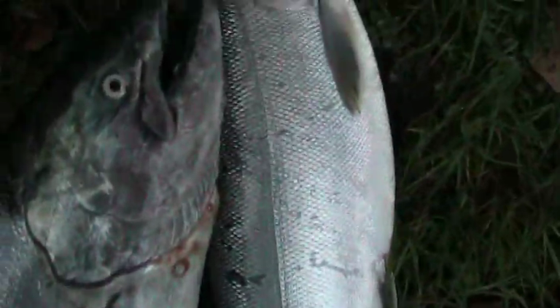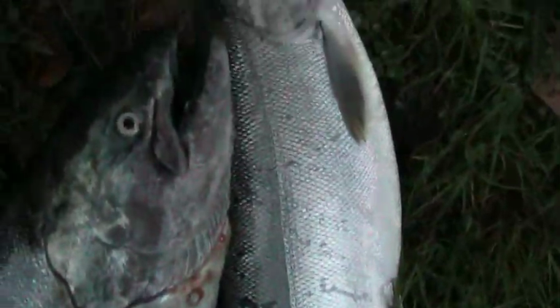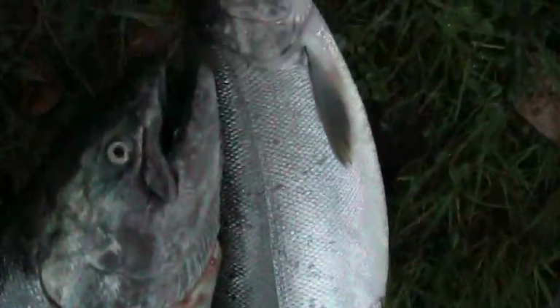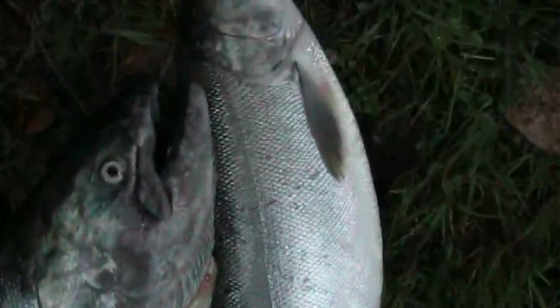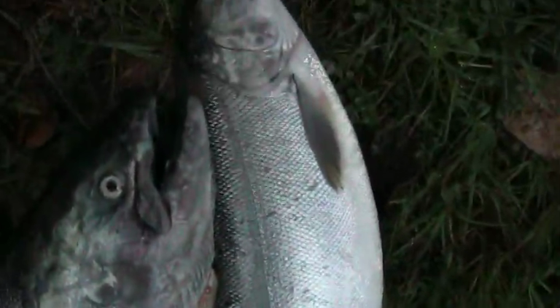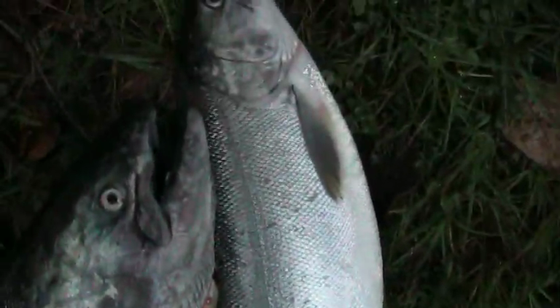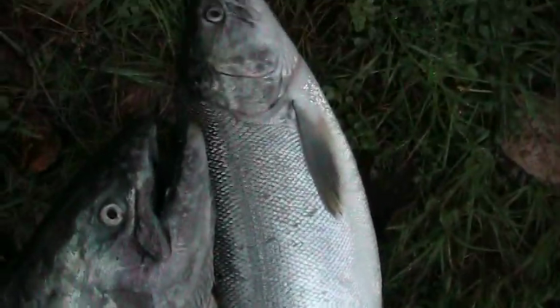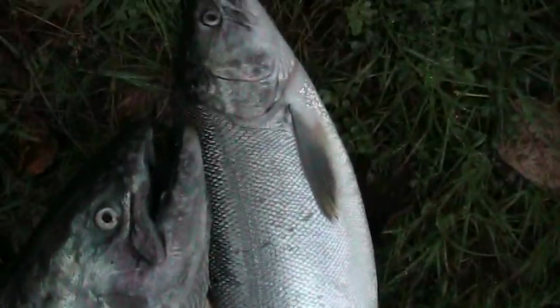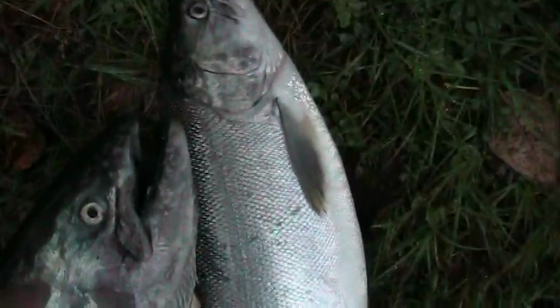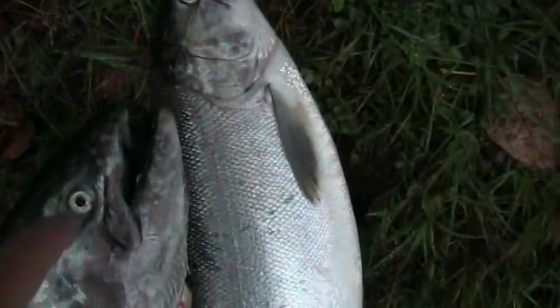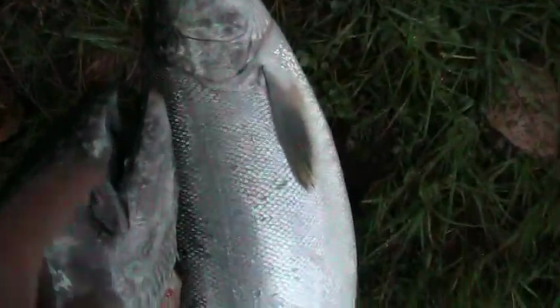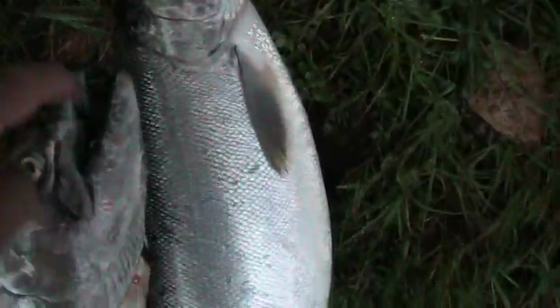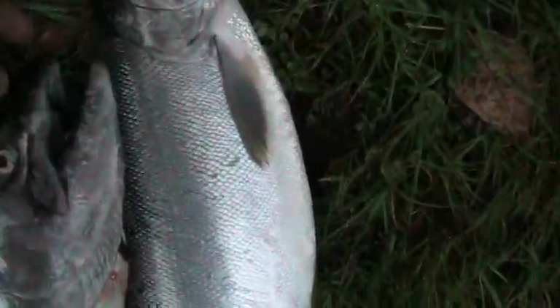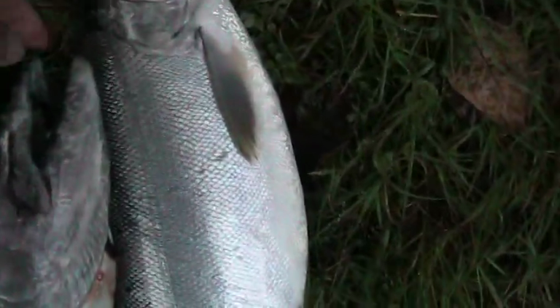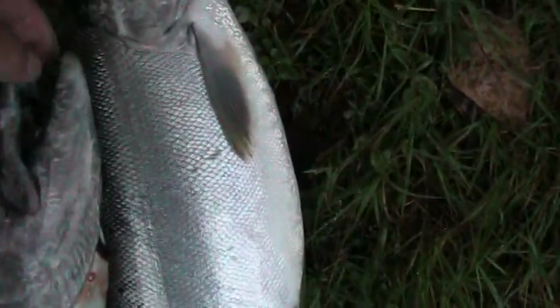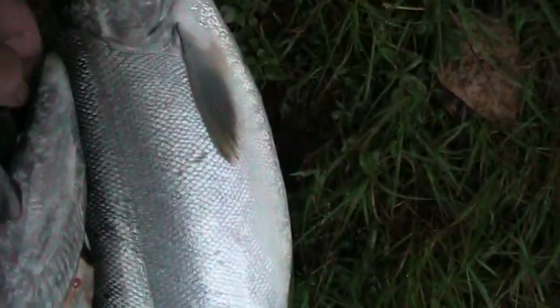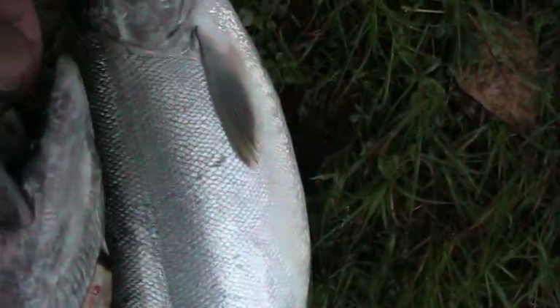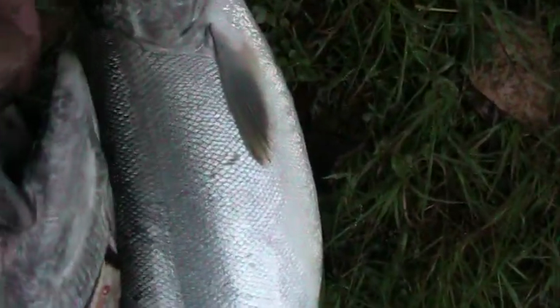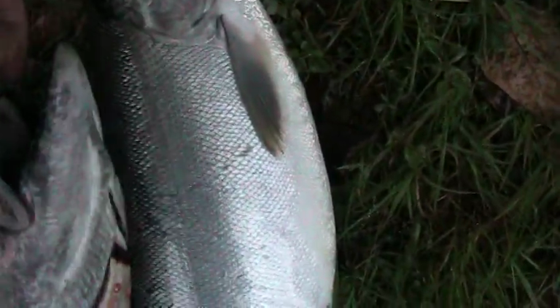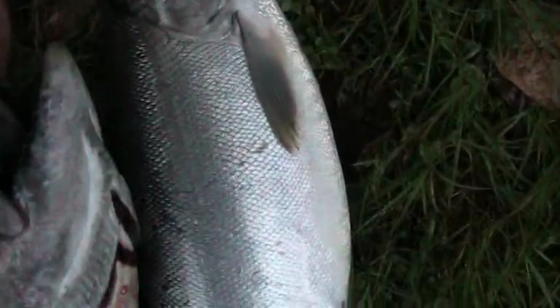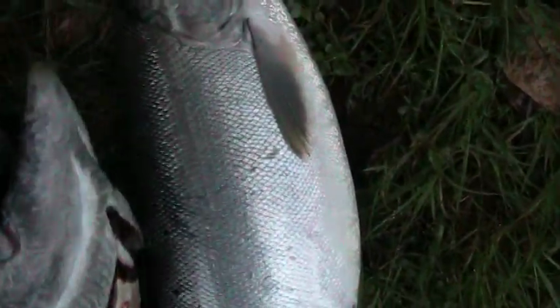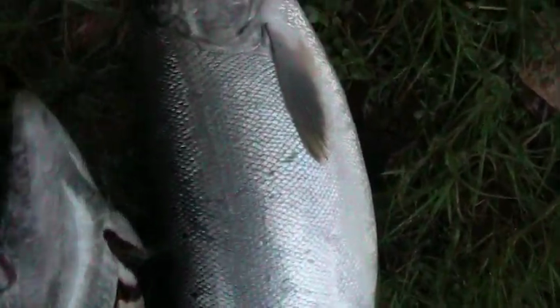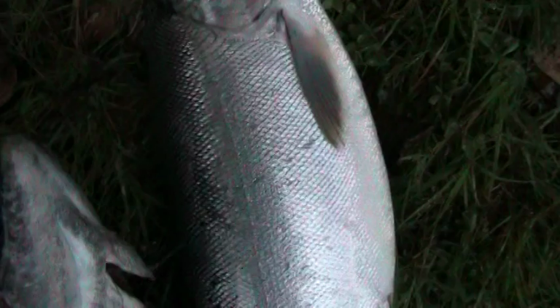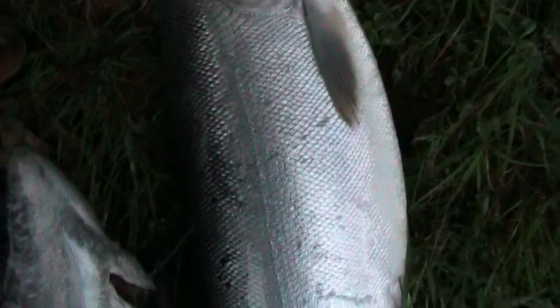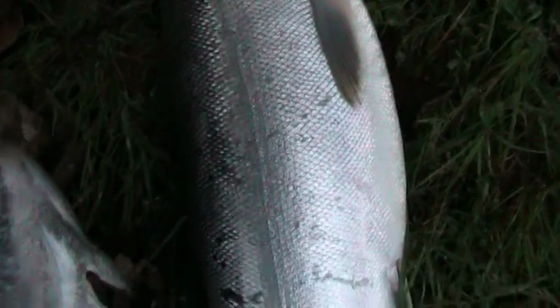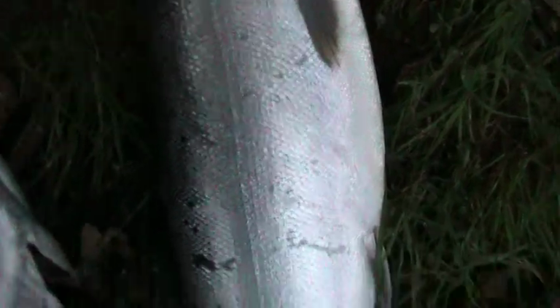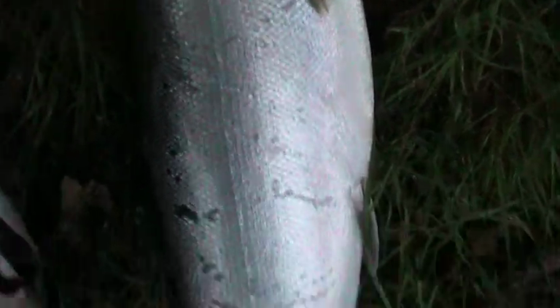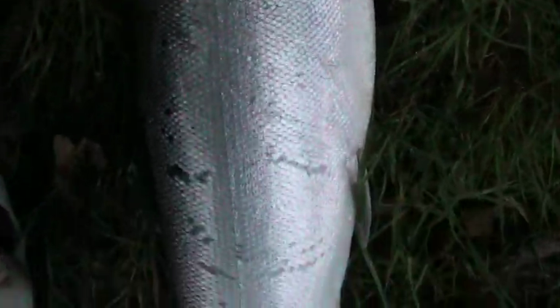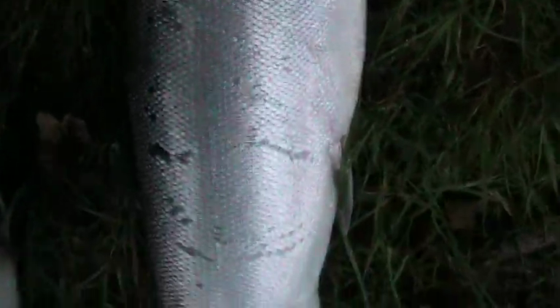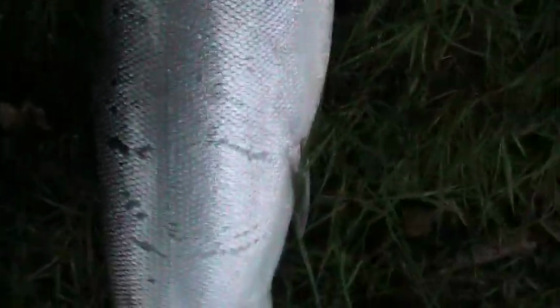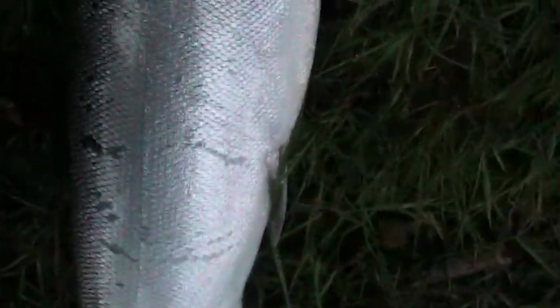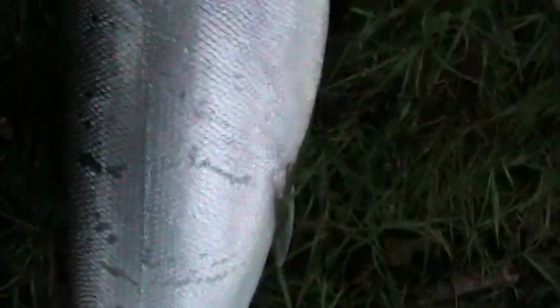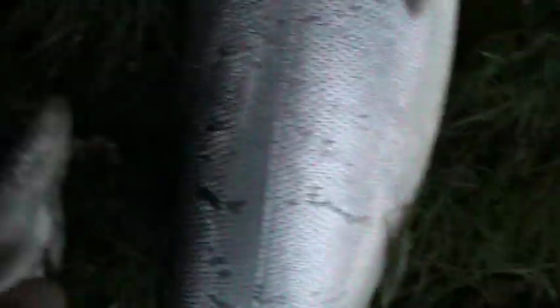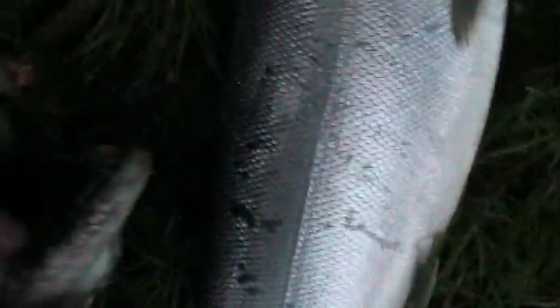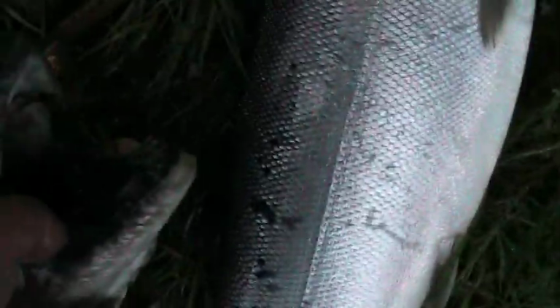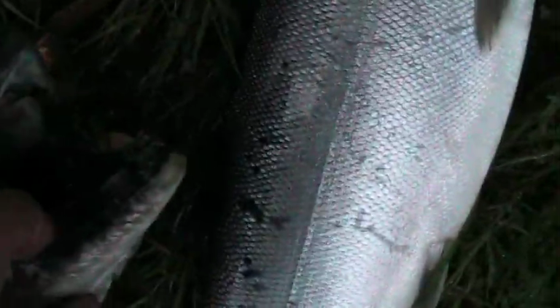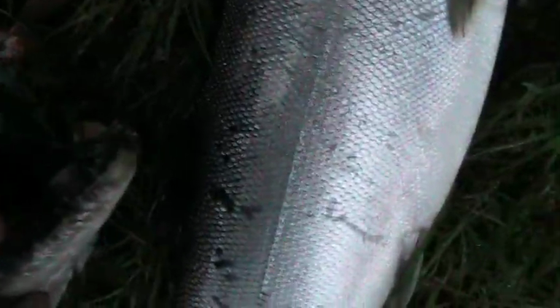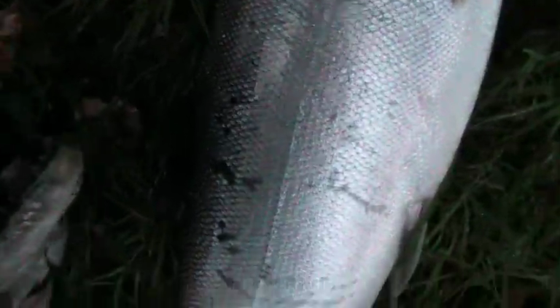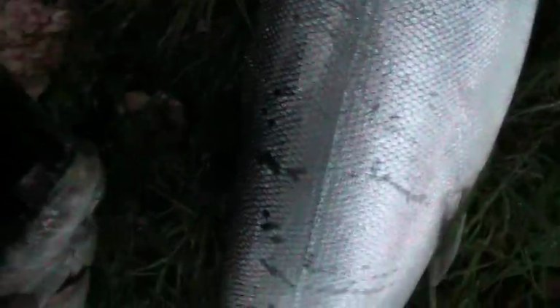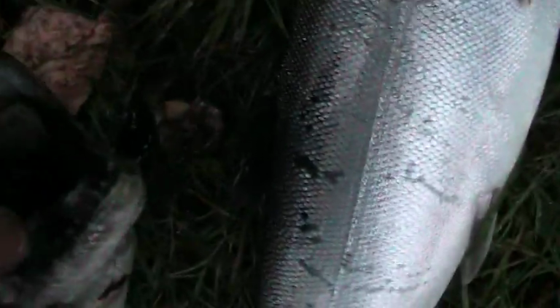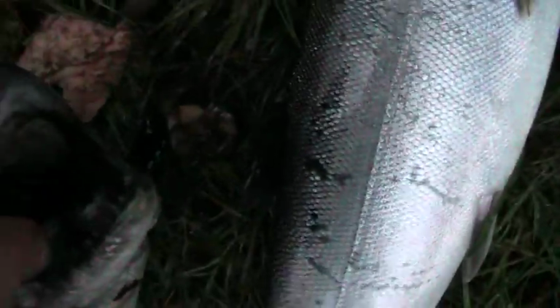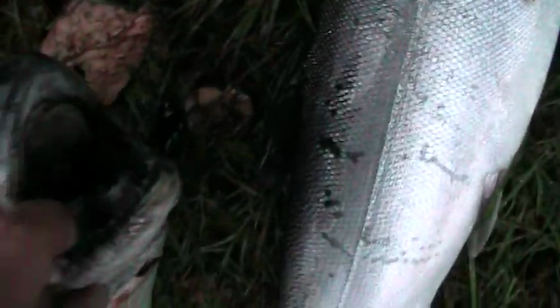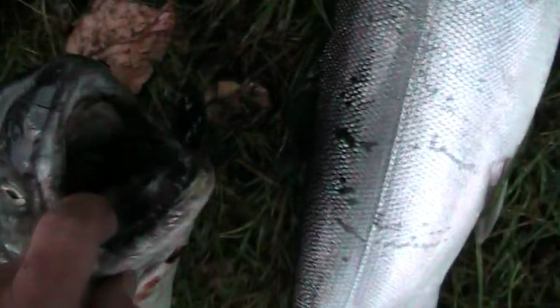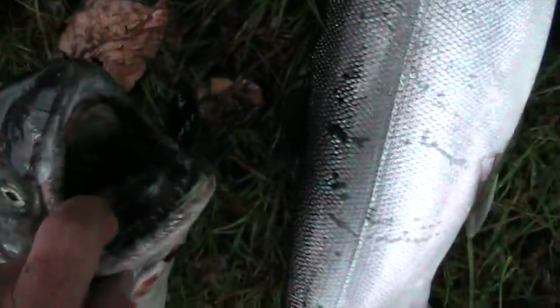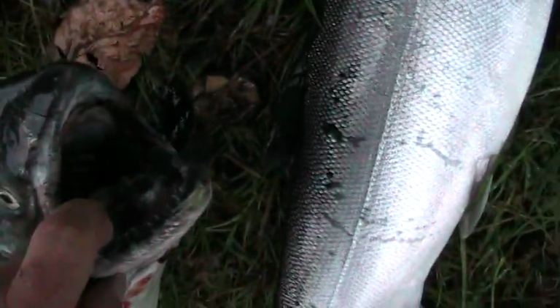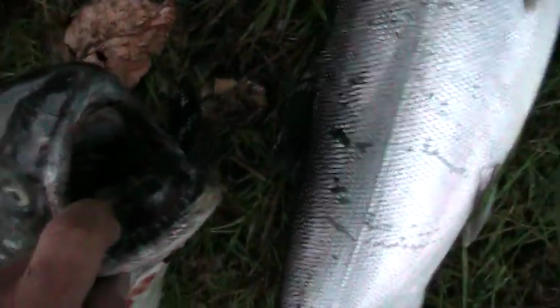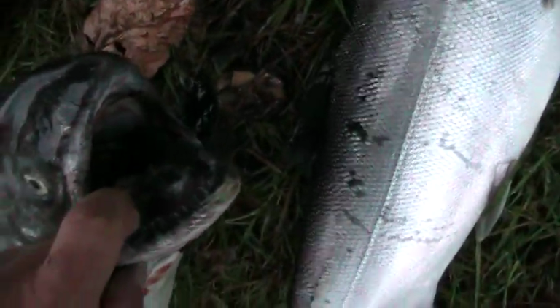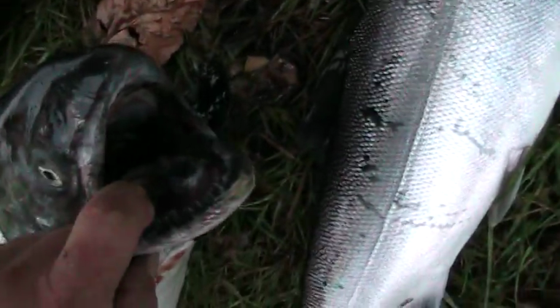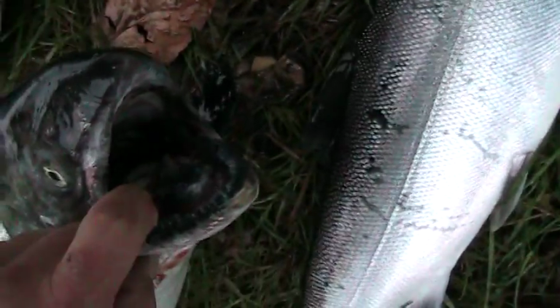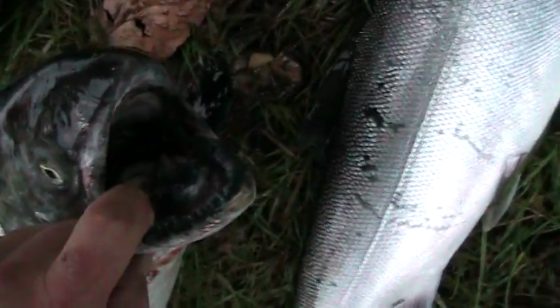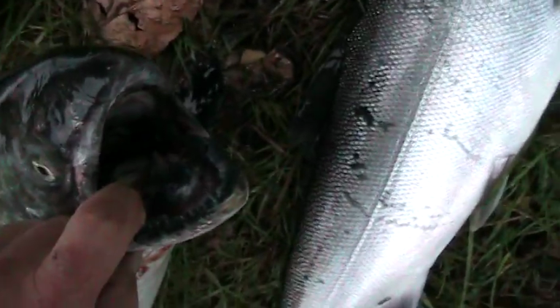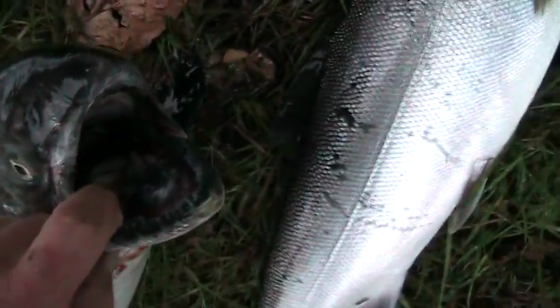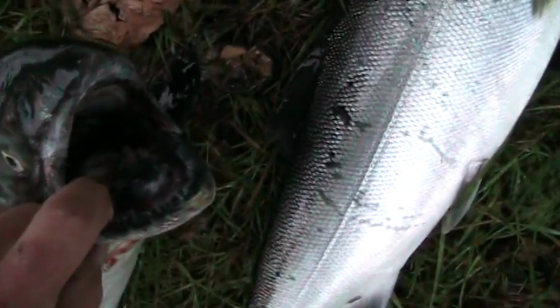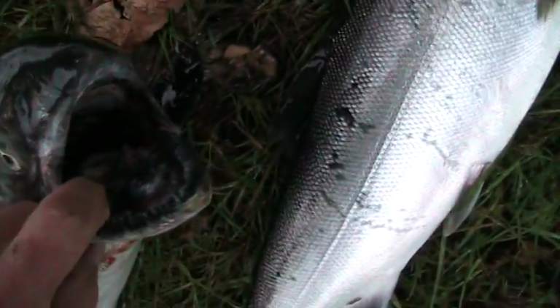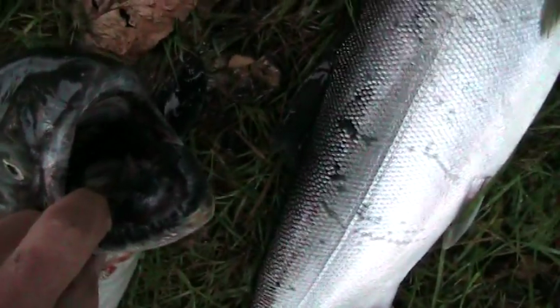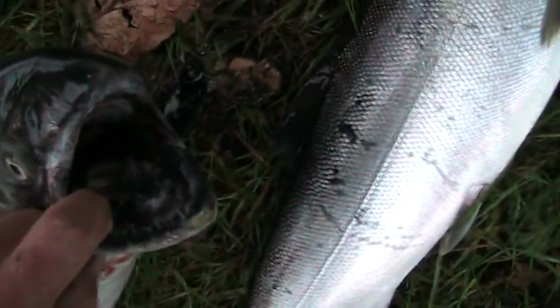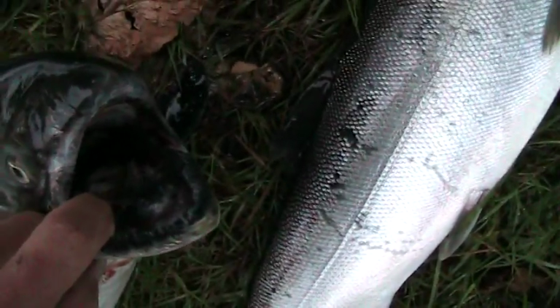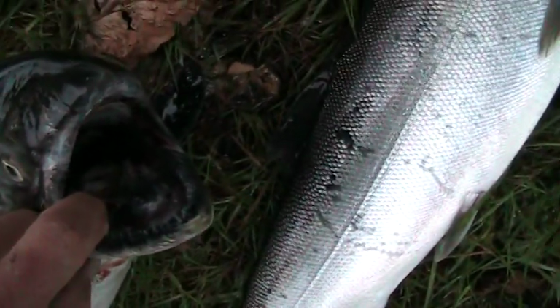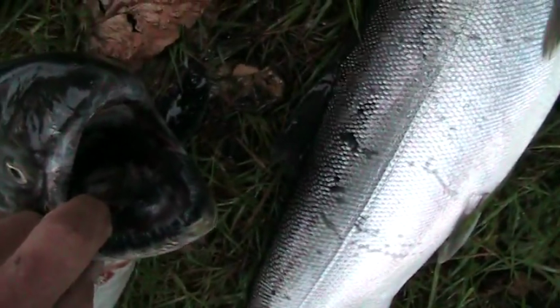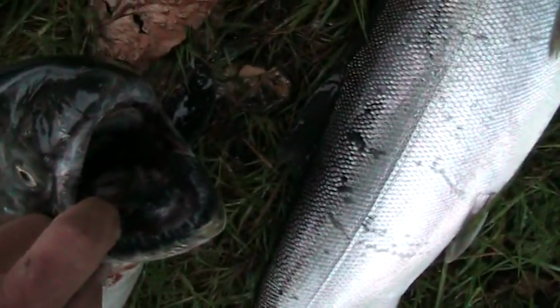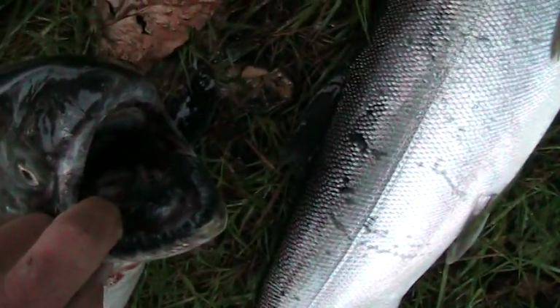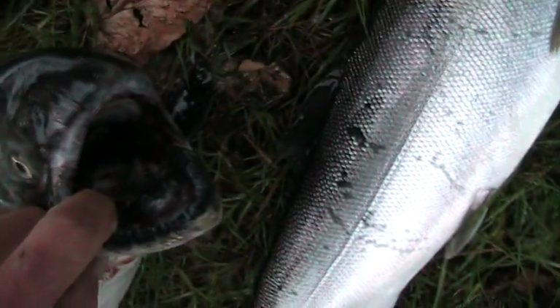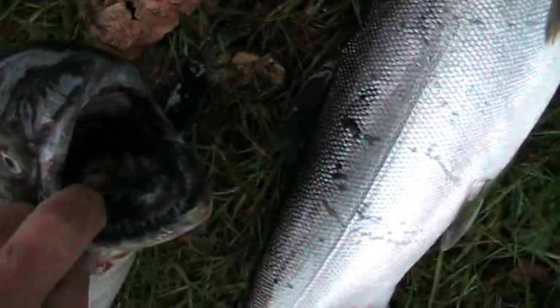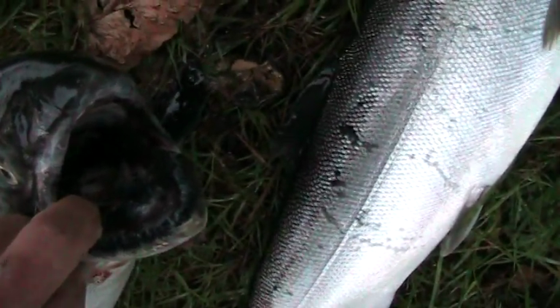Here's the Chinook again. If I can get into his mouth there — it's all black.